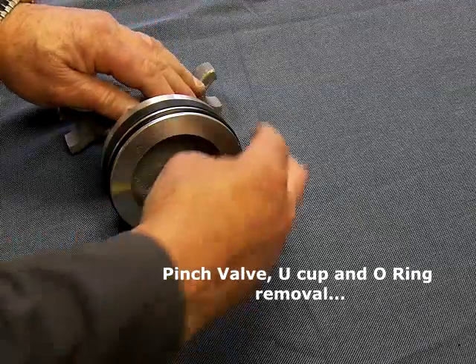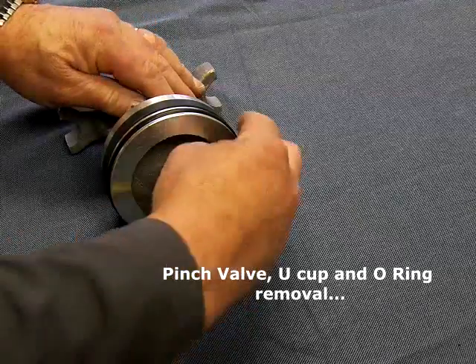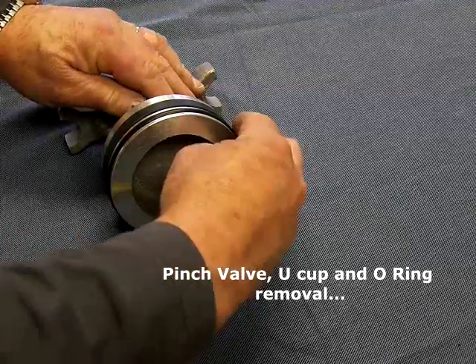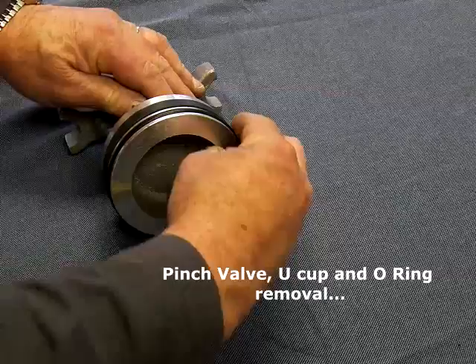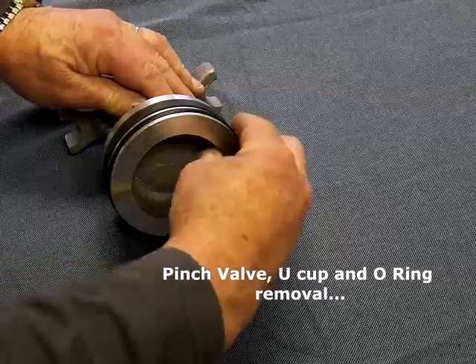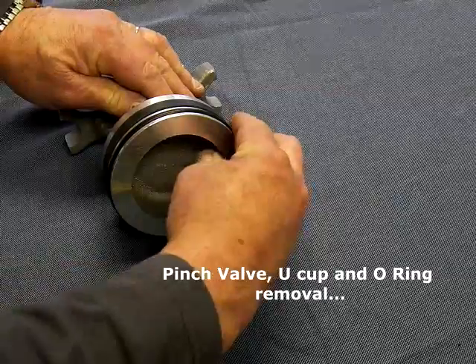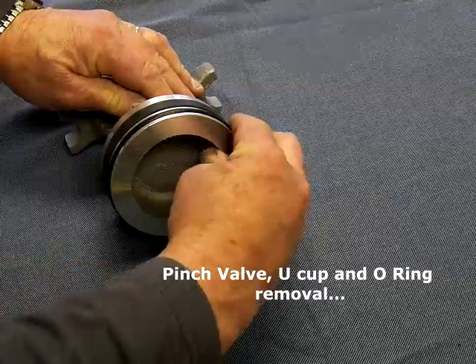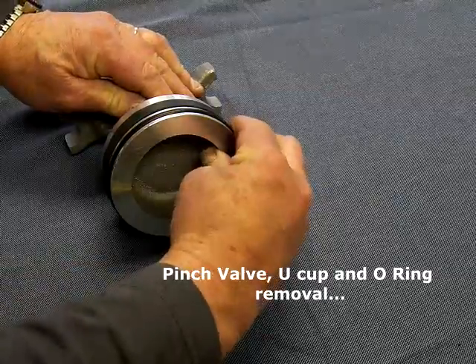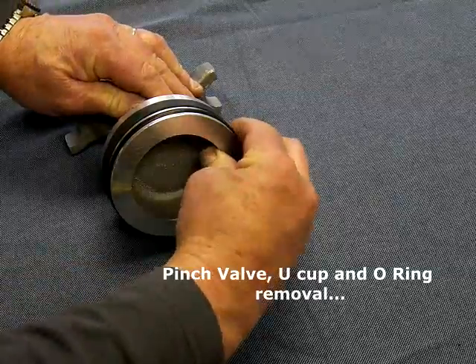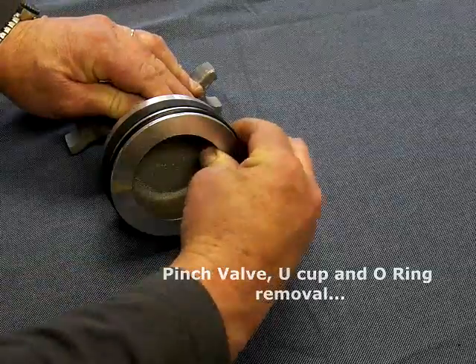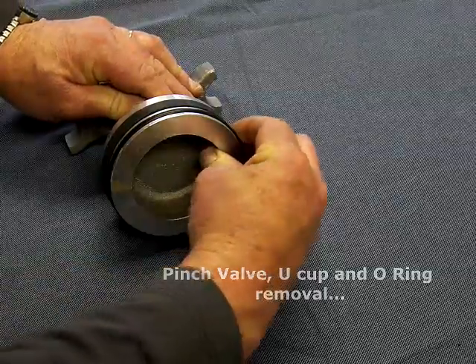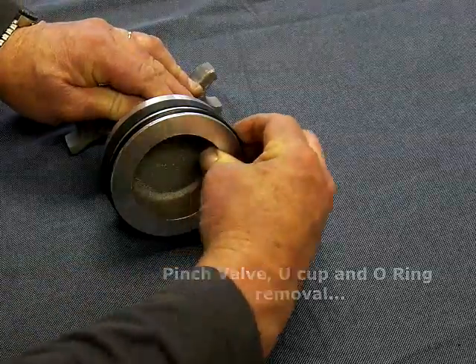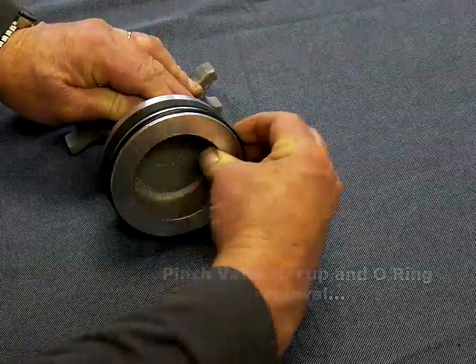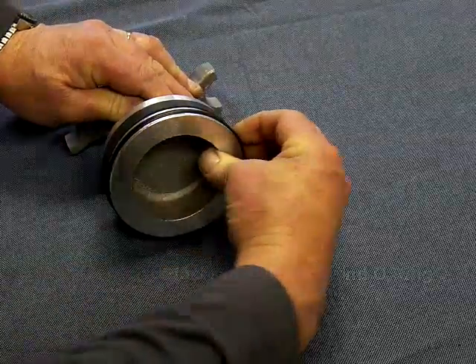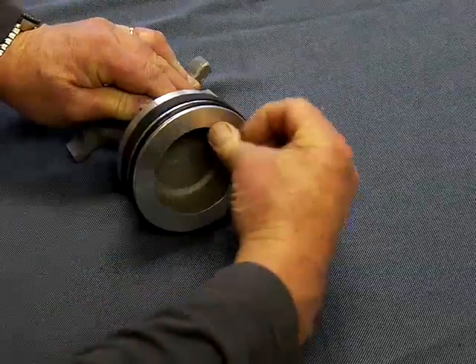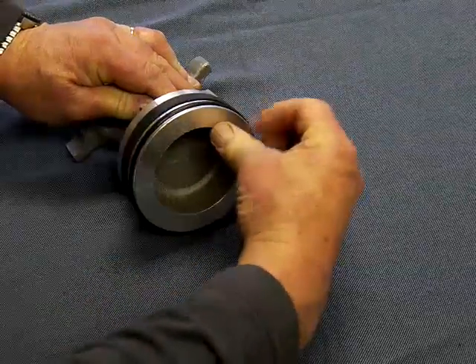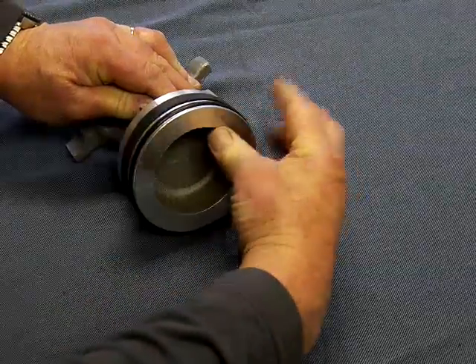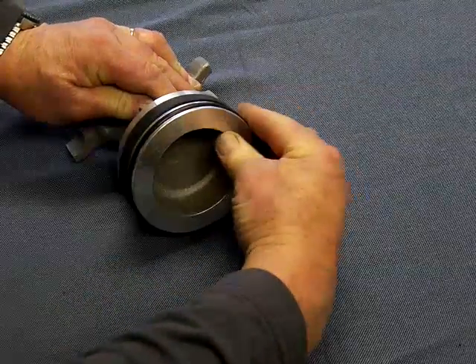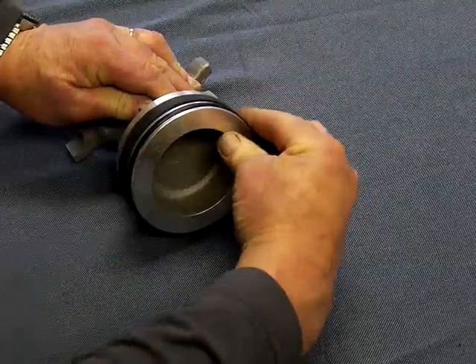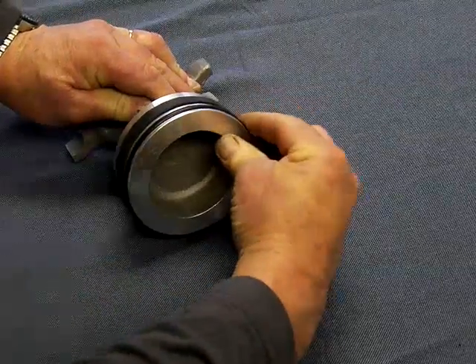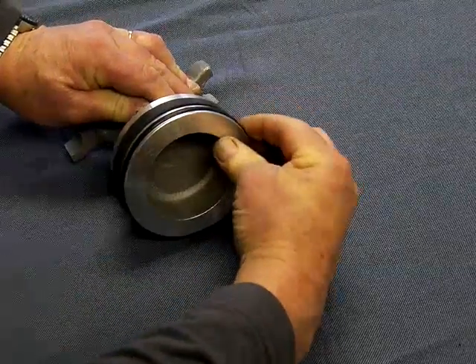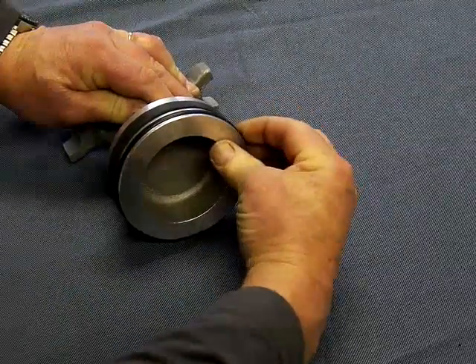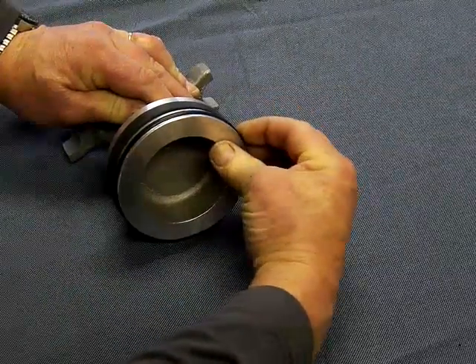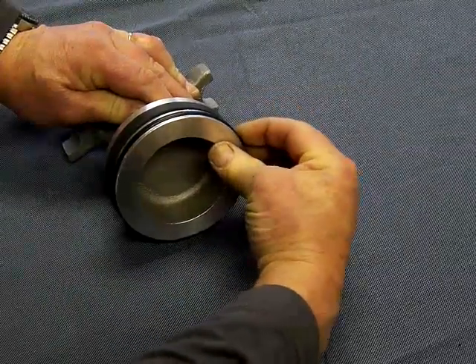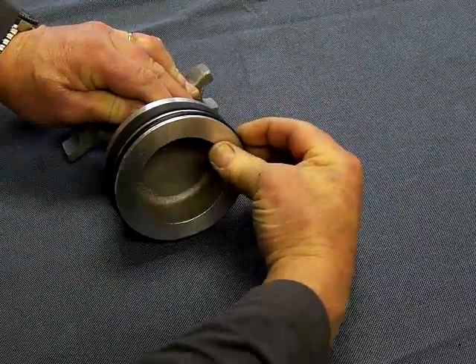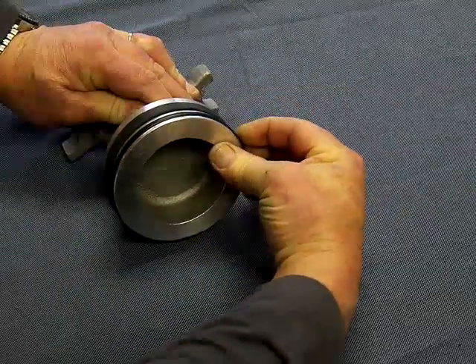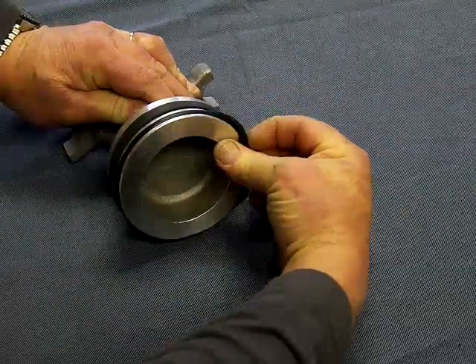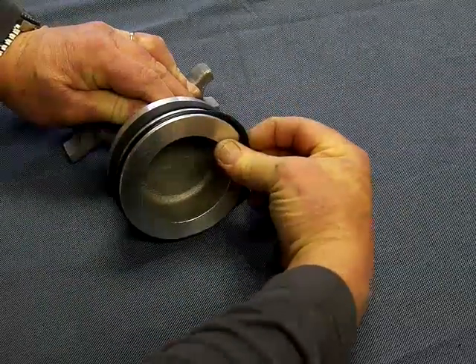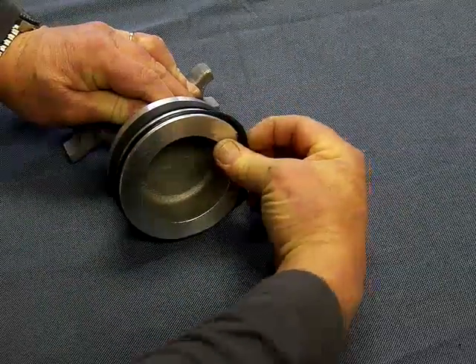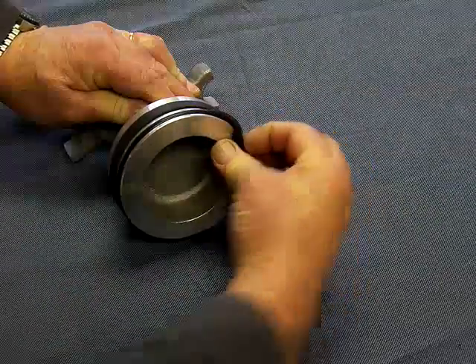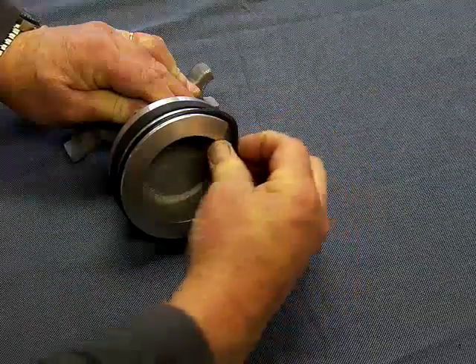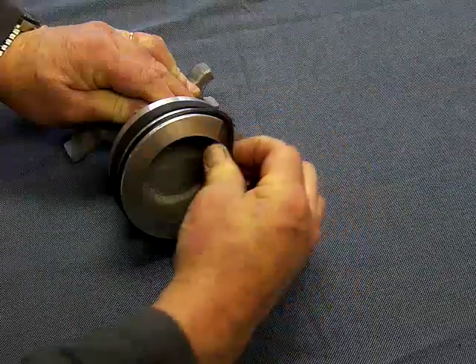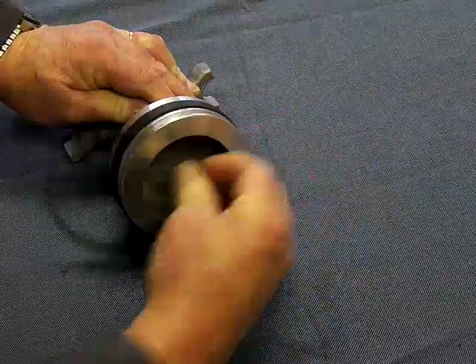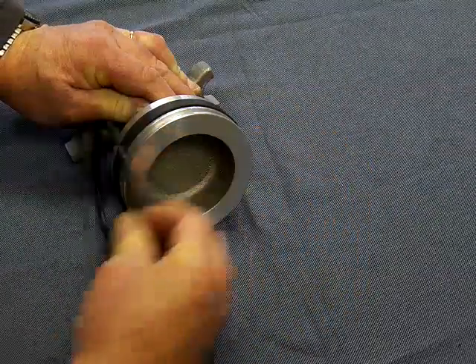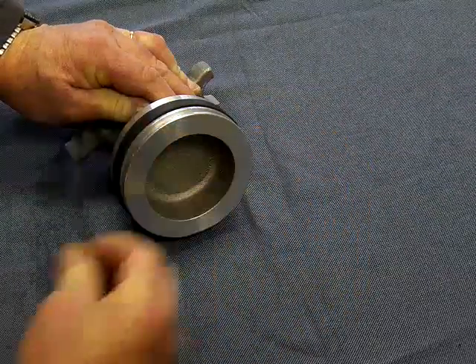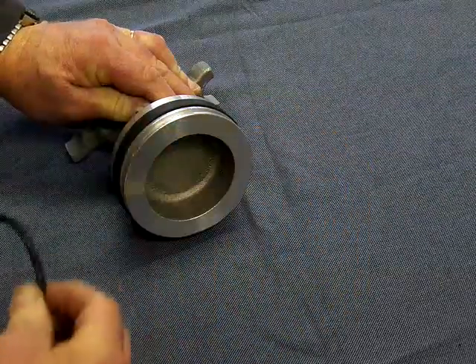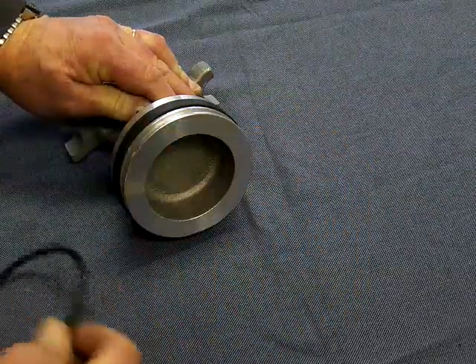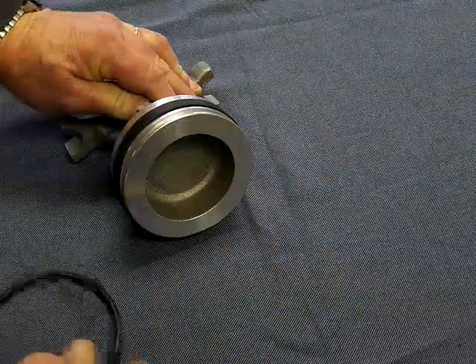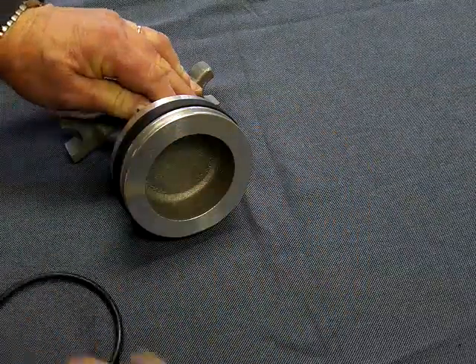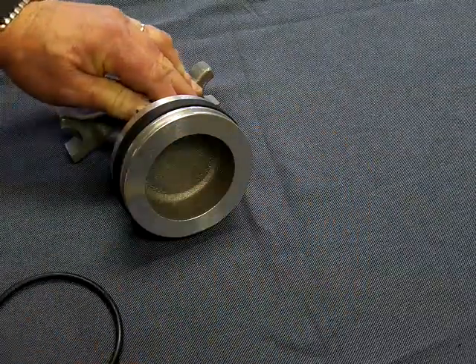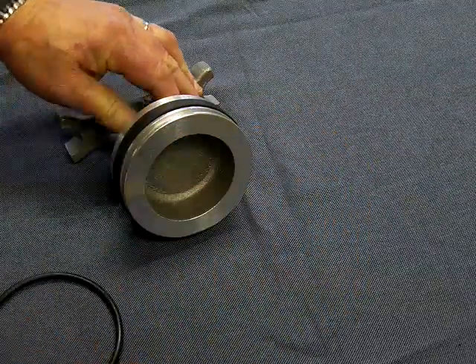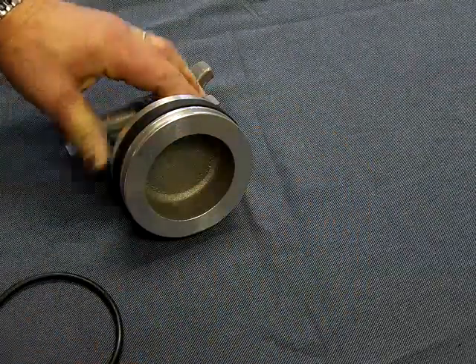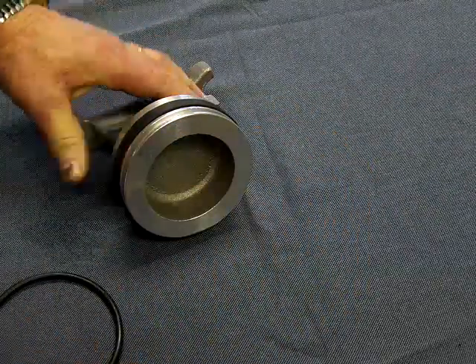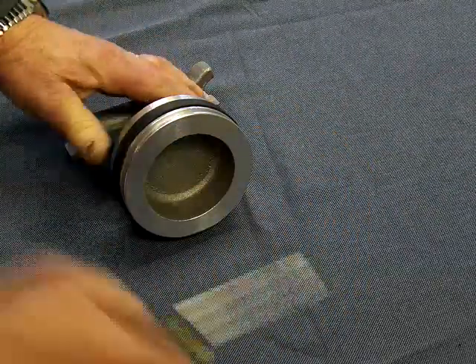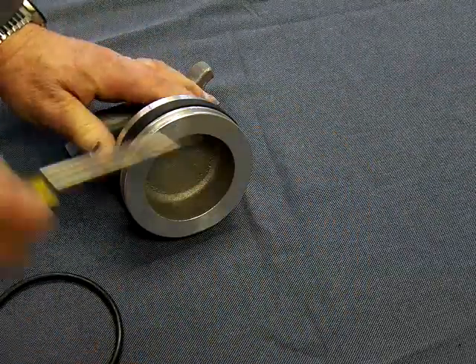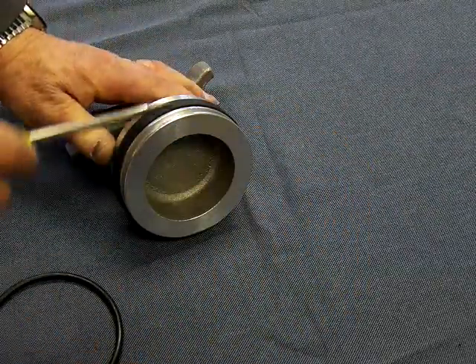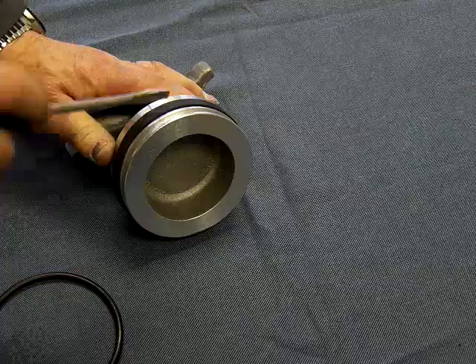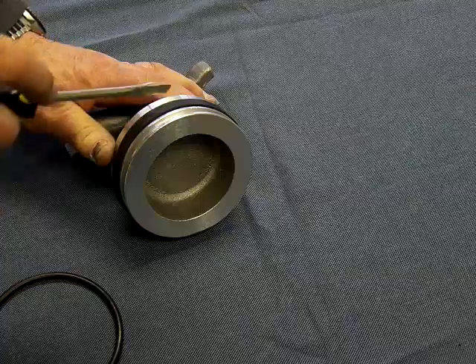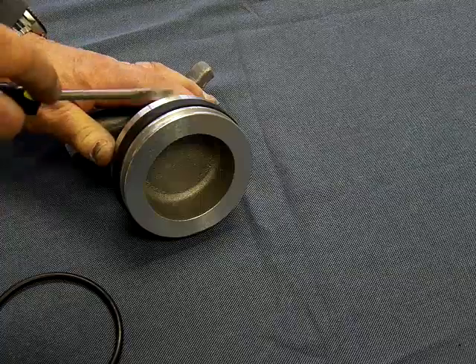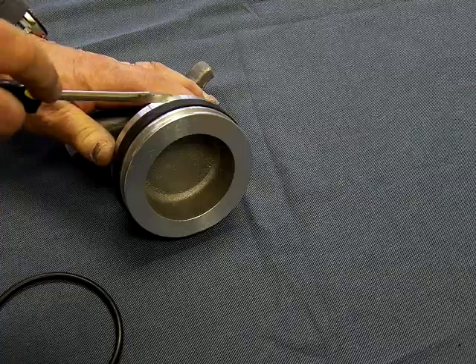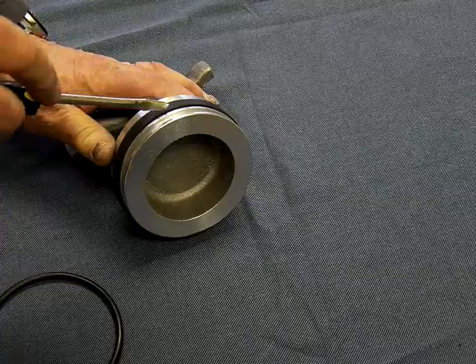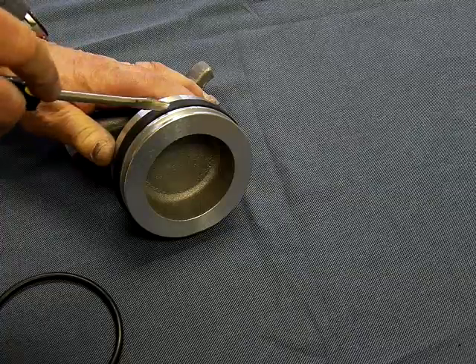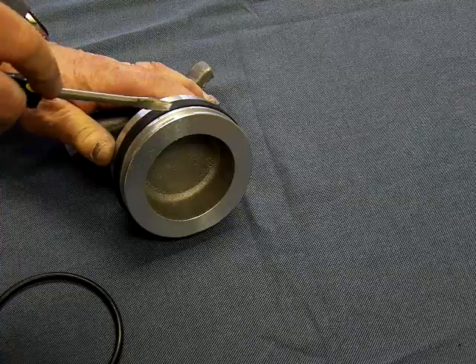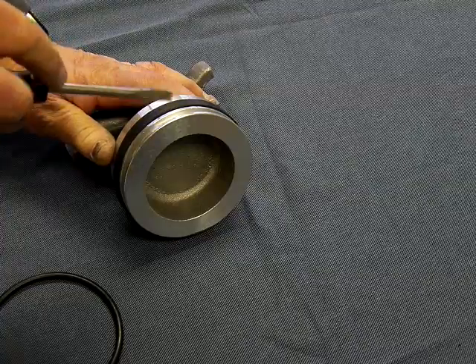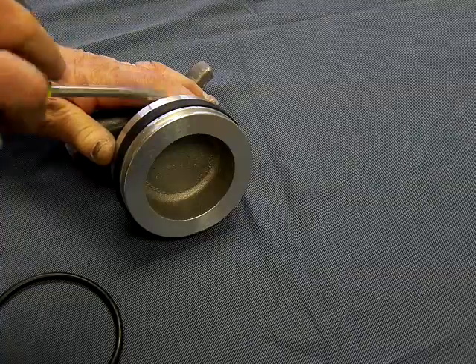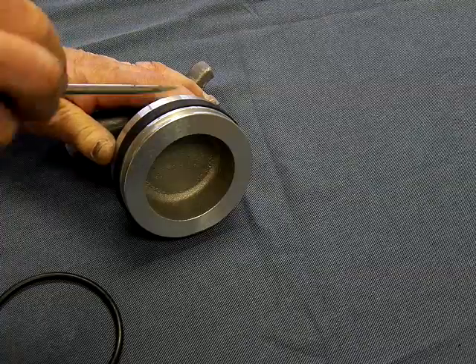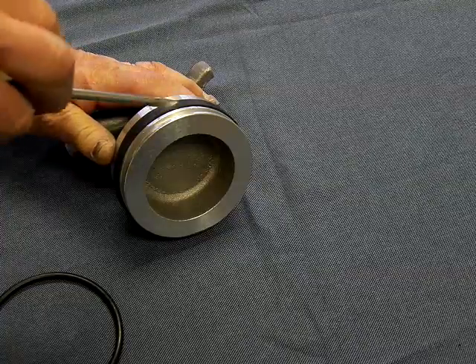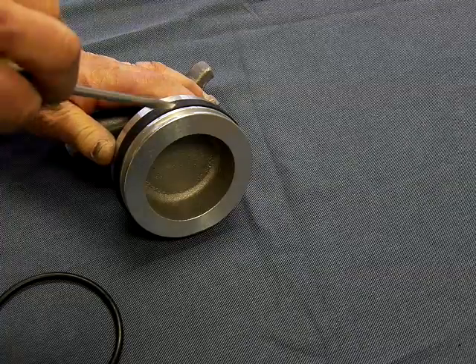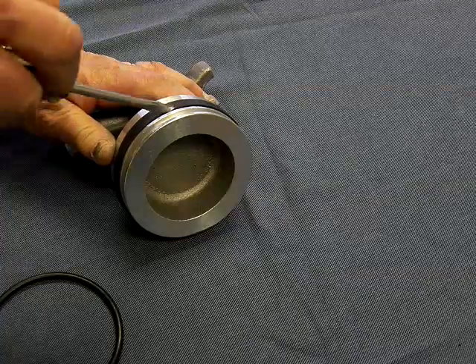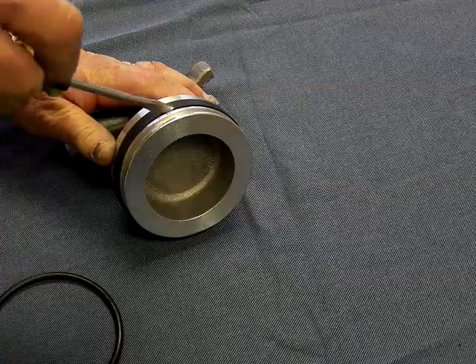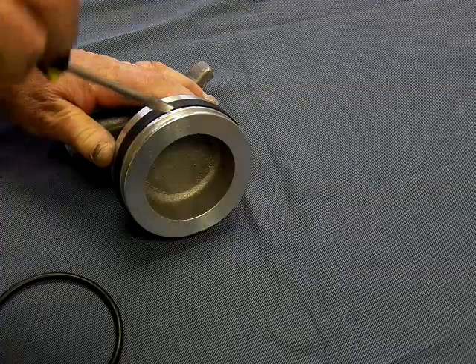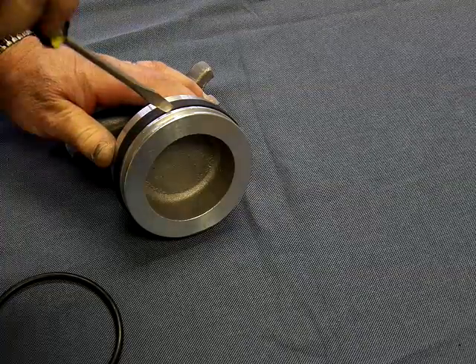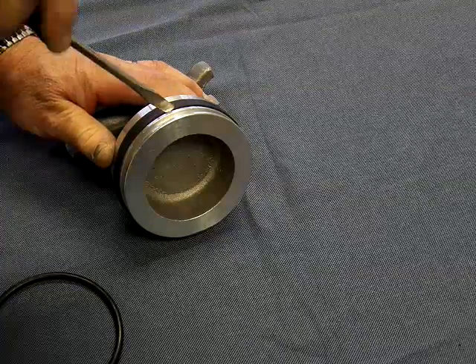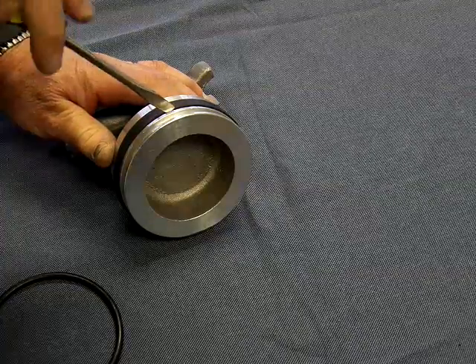Remove the O-ring first. Remove the U-cup second.